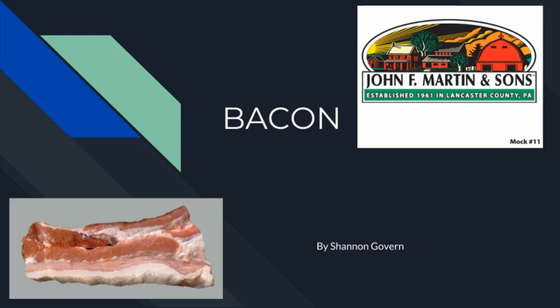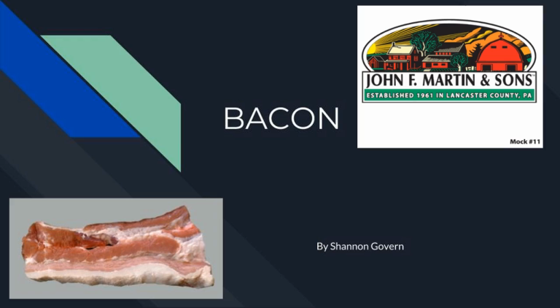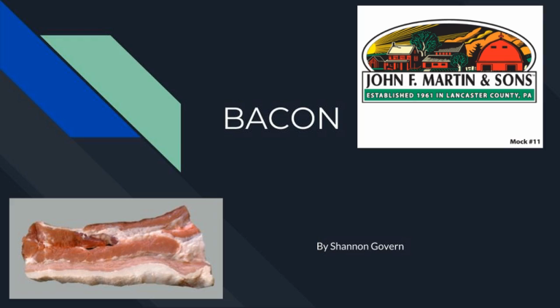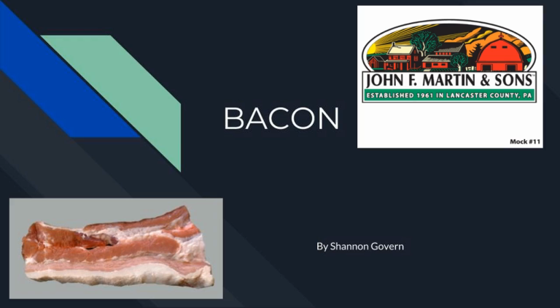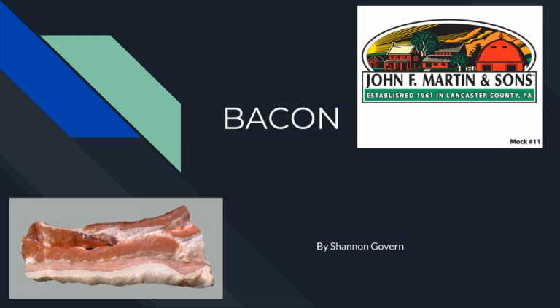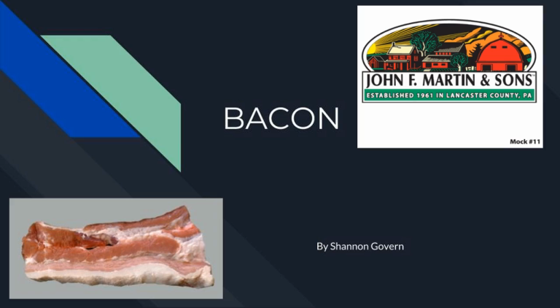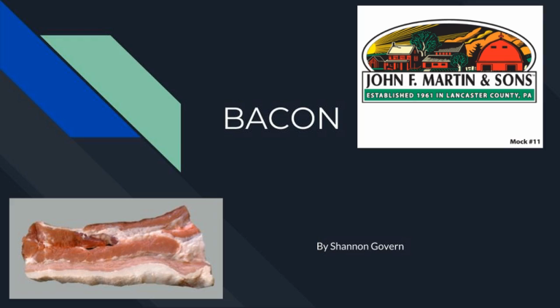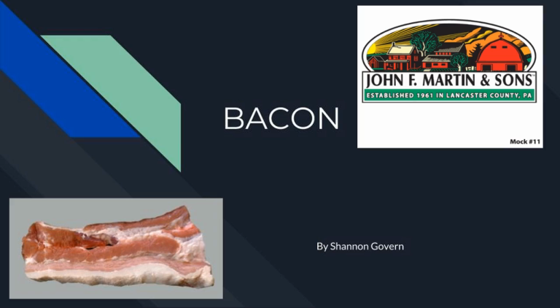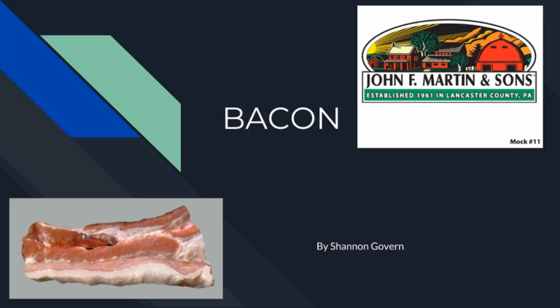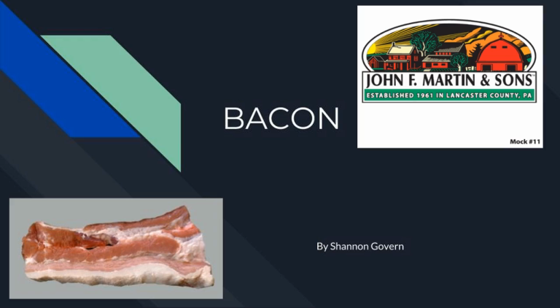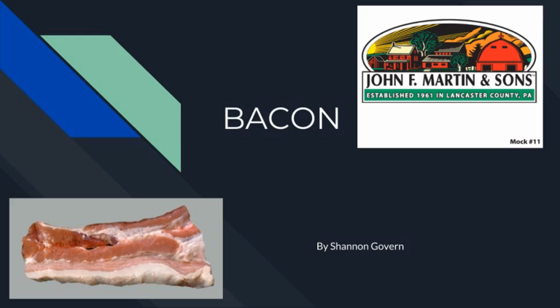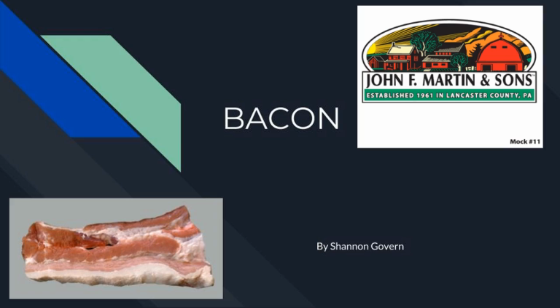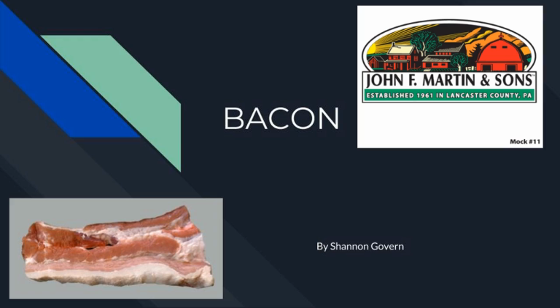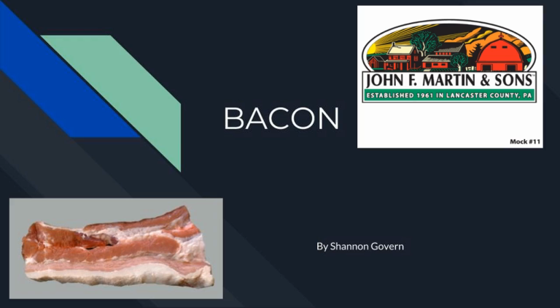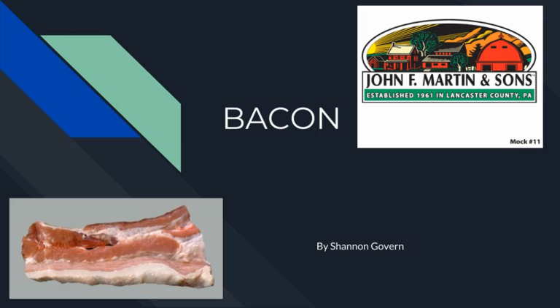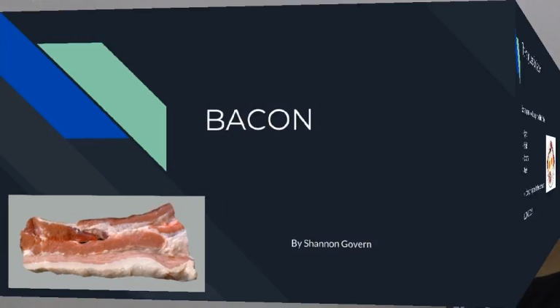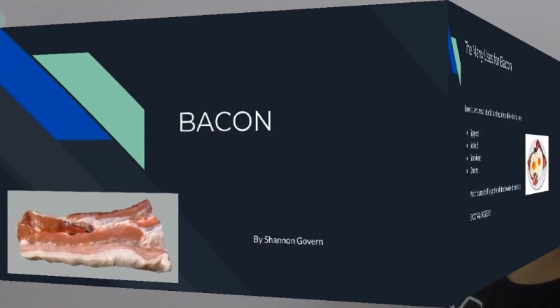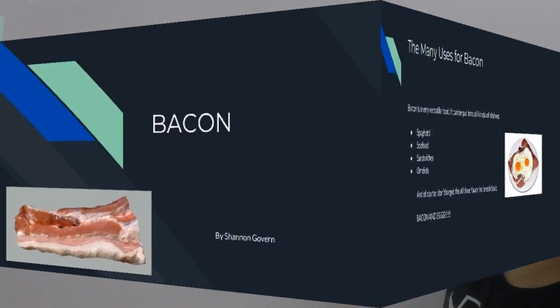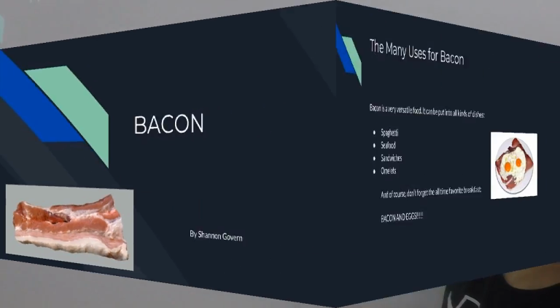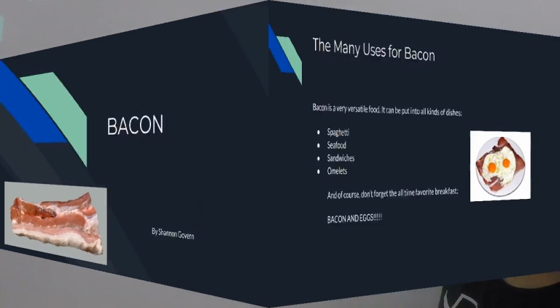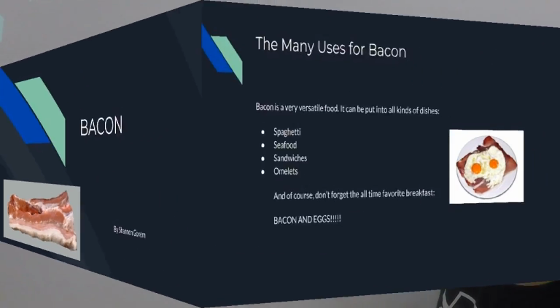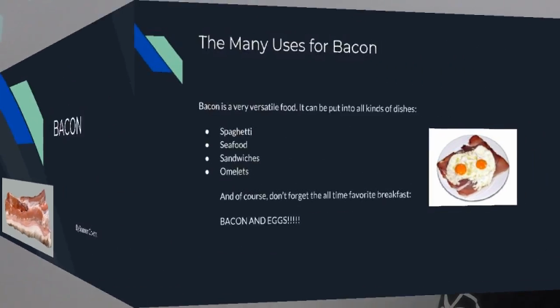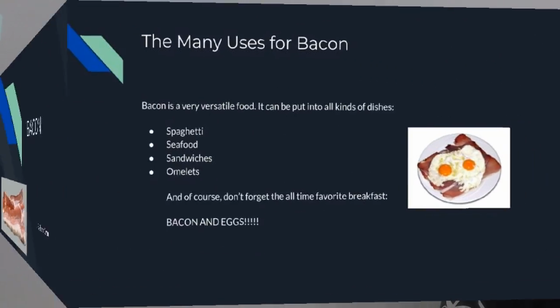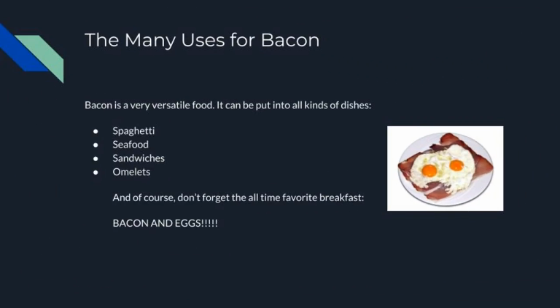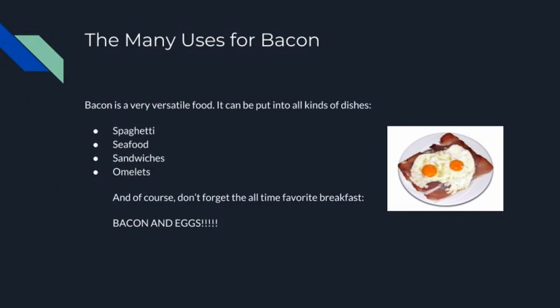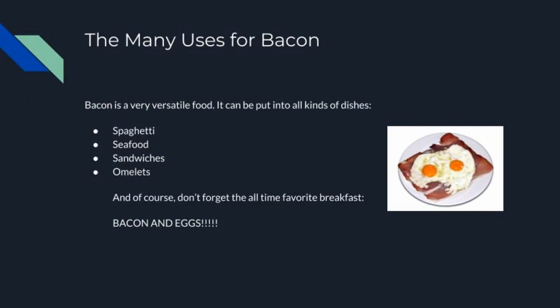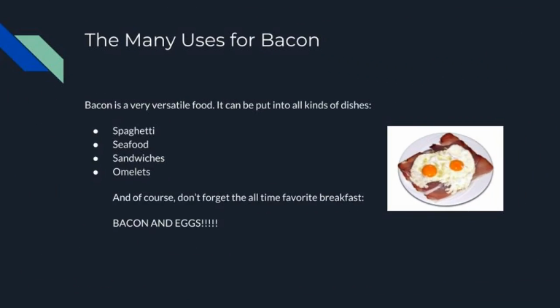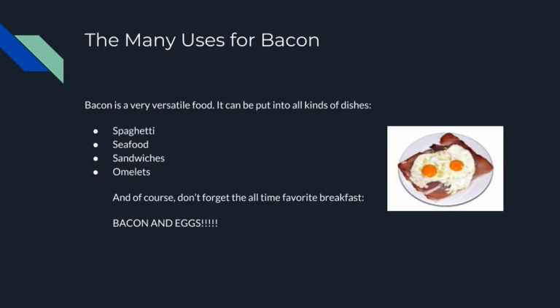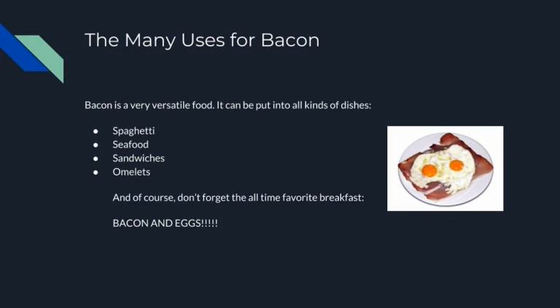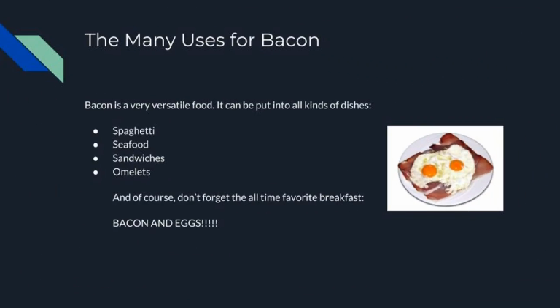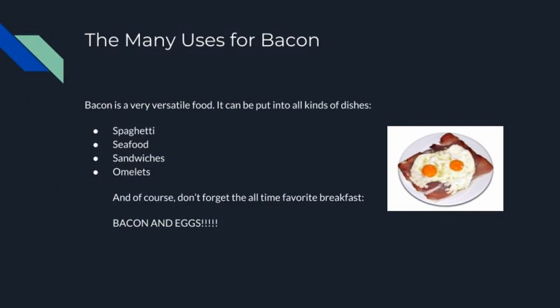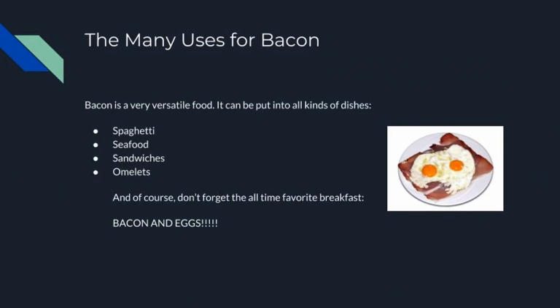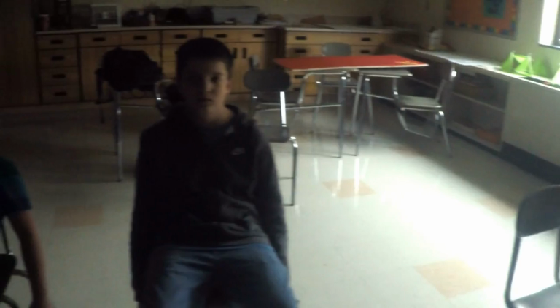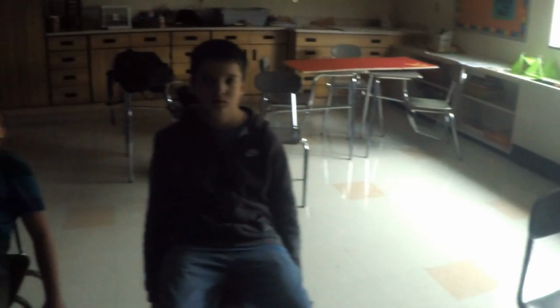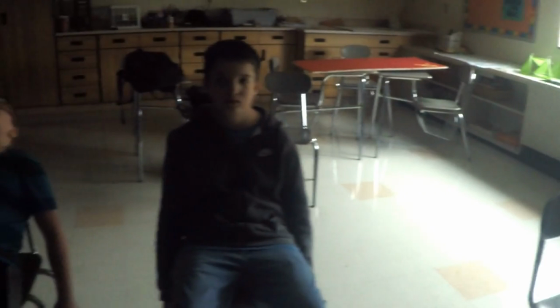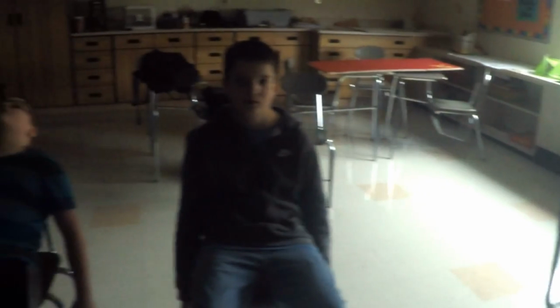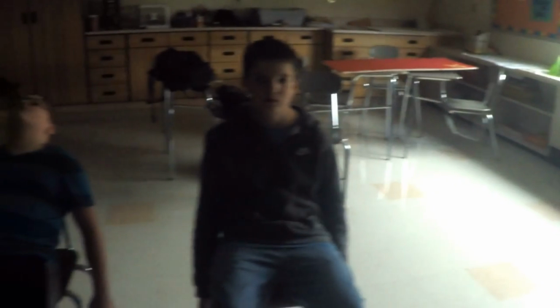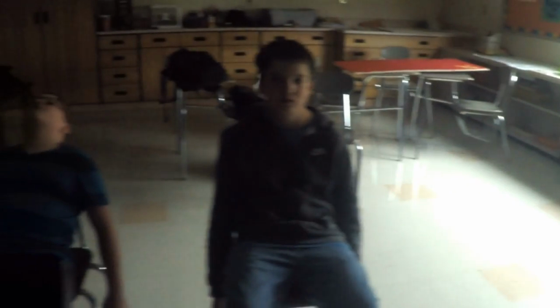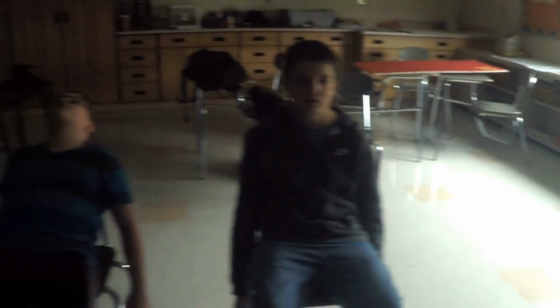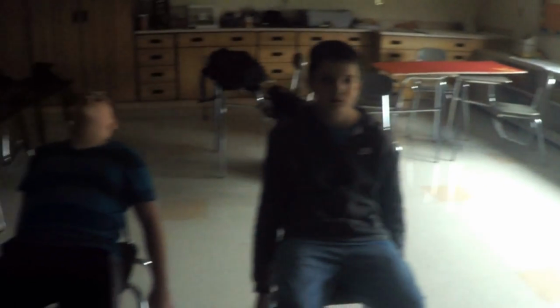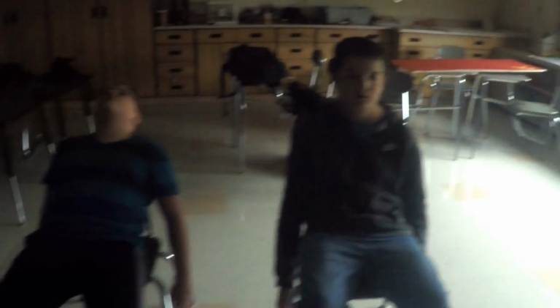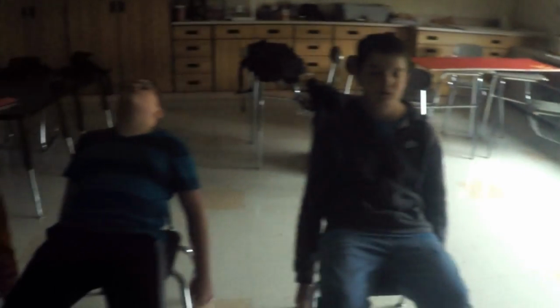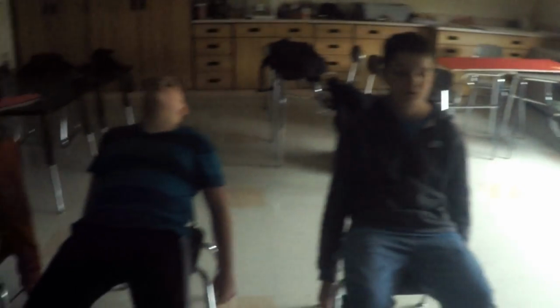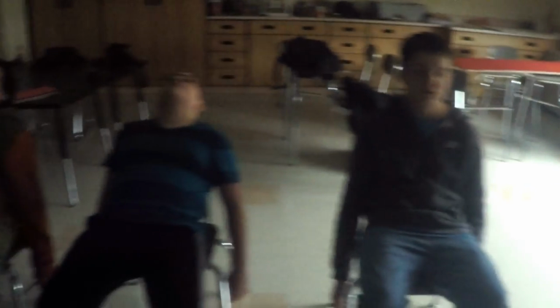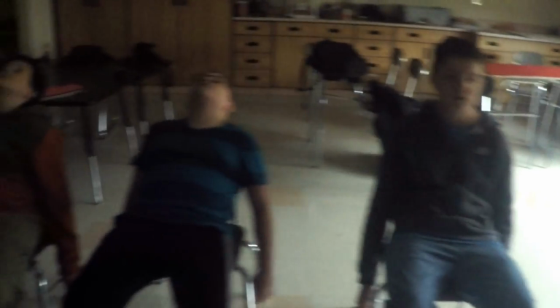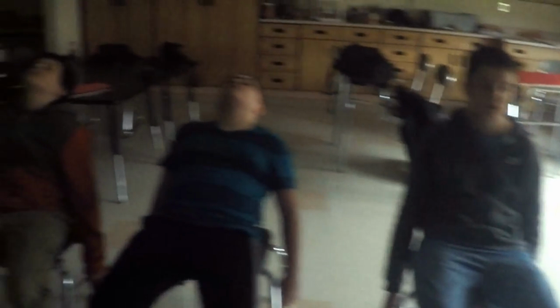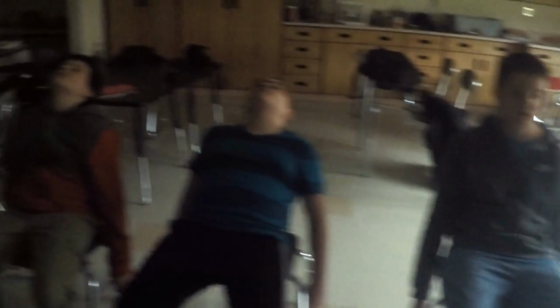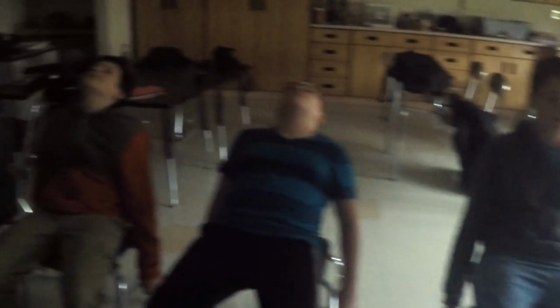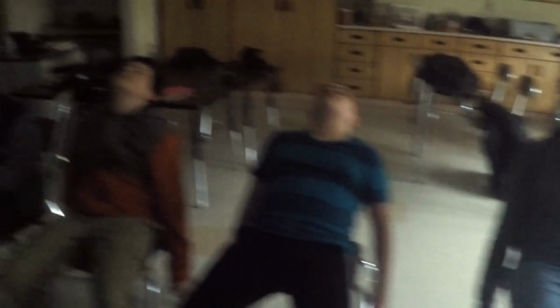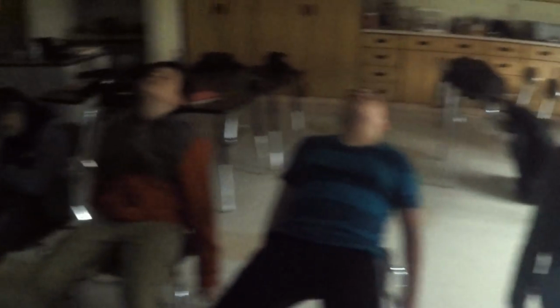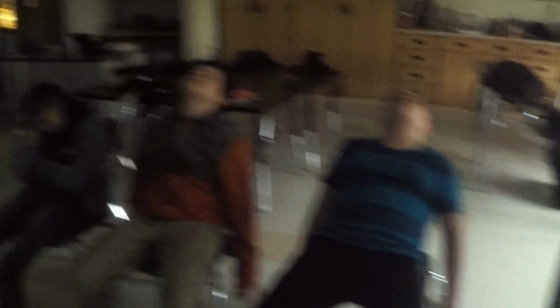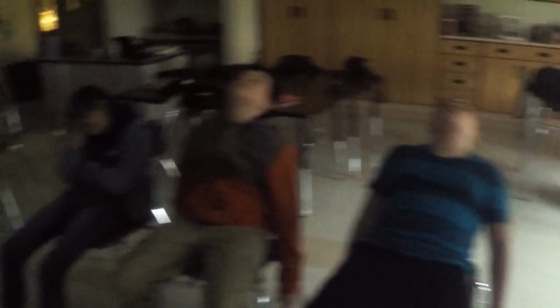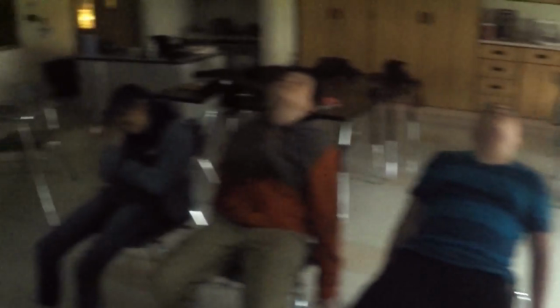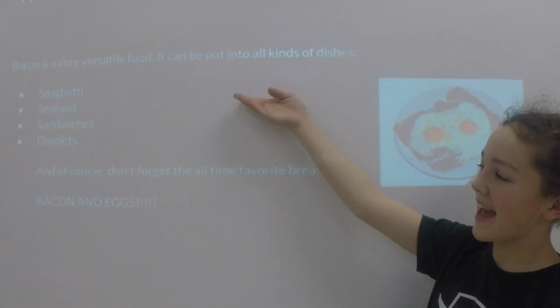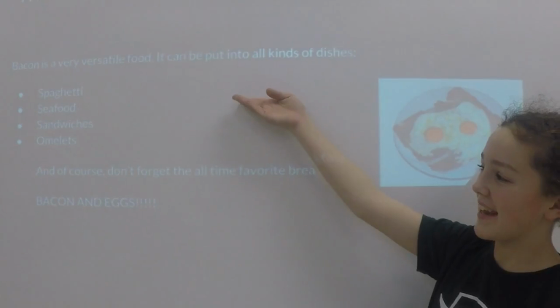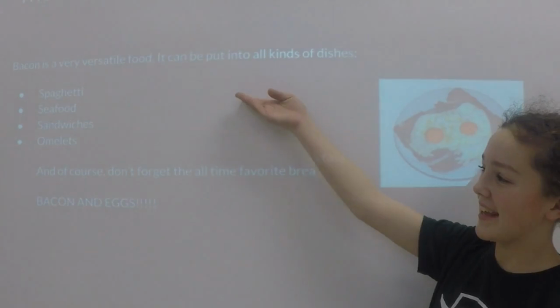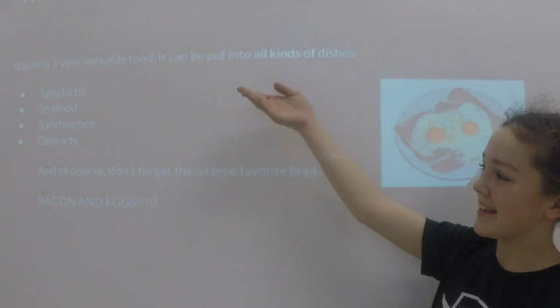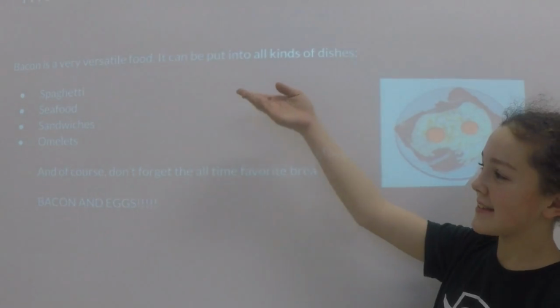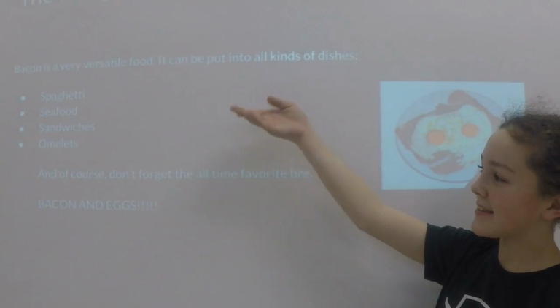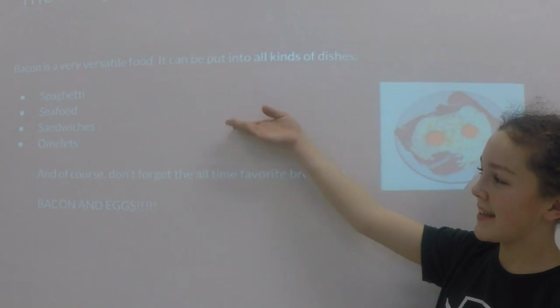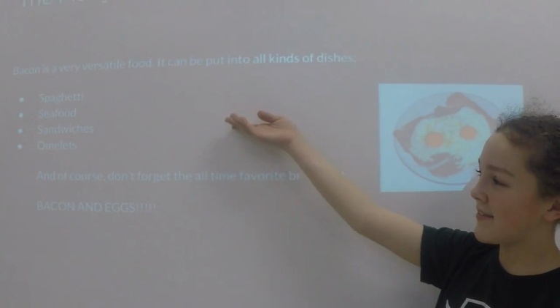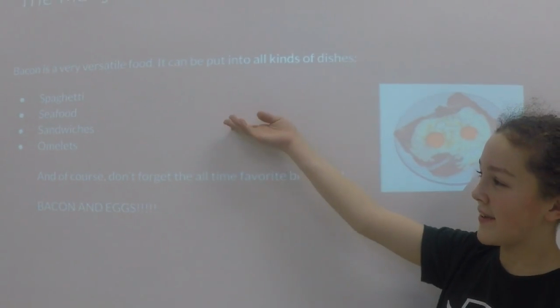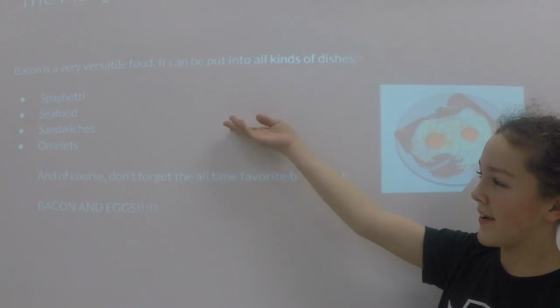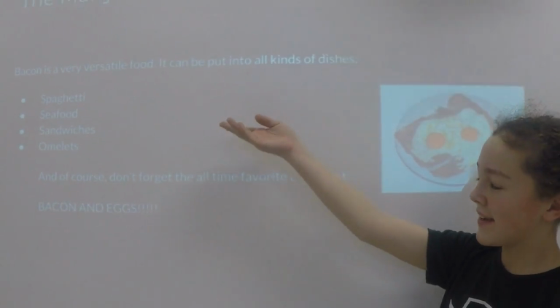Bacon is a very versatile food. It can be put into all kinds of dishes. These dishes include spaghetti and seafood.